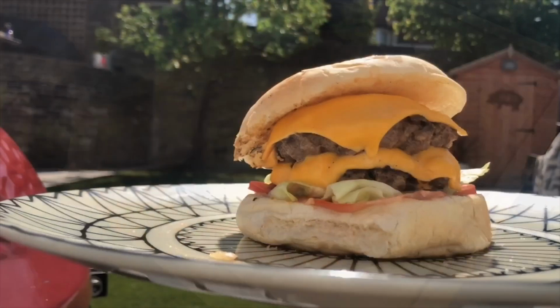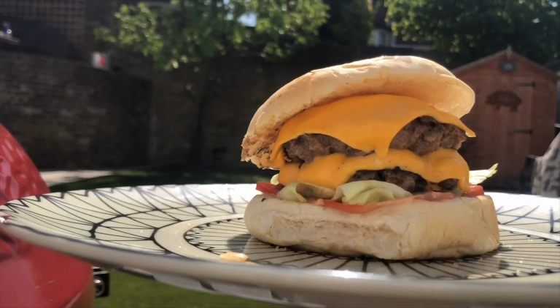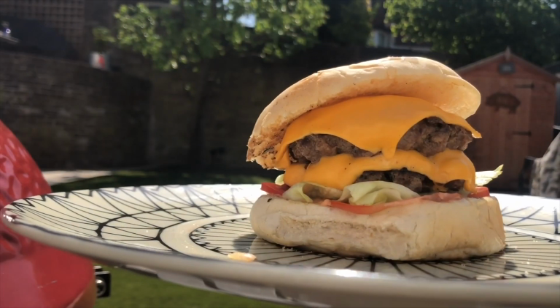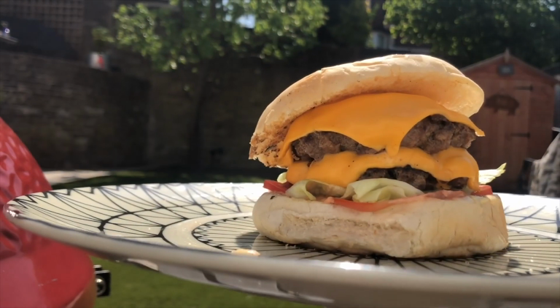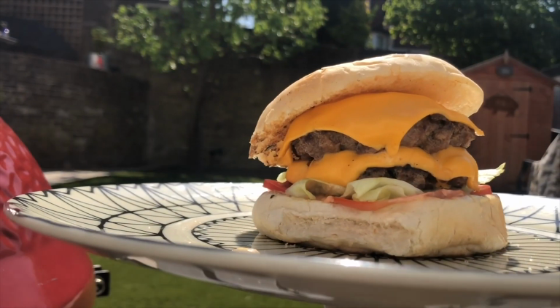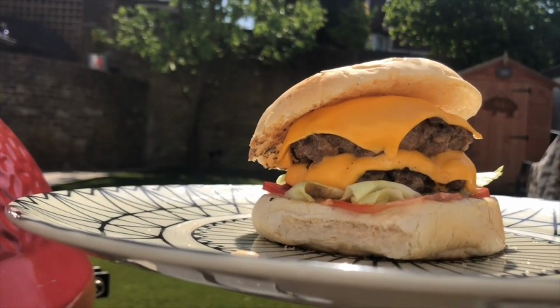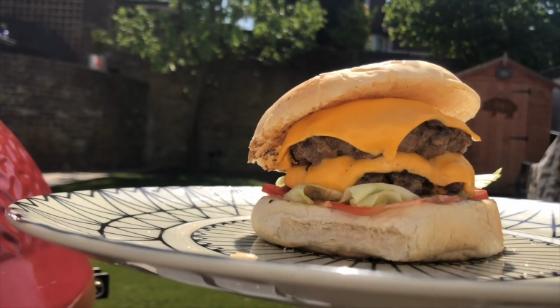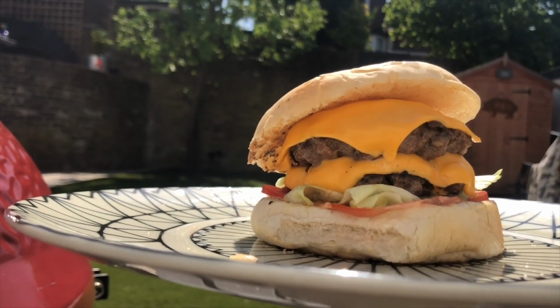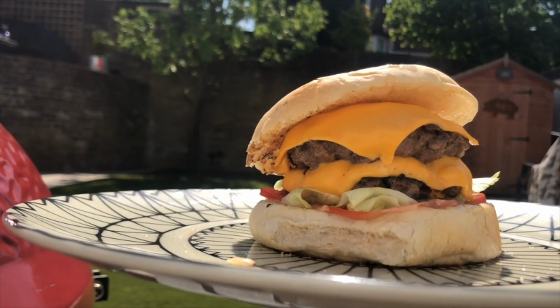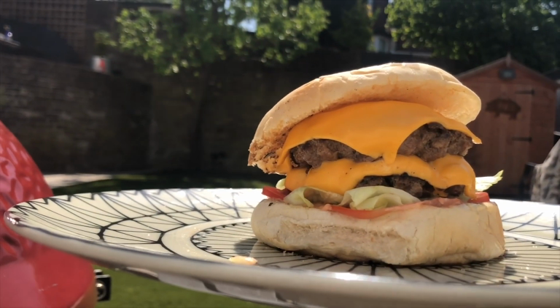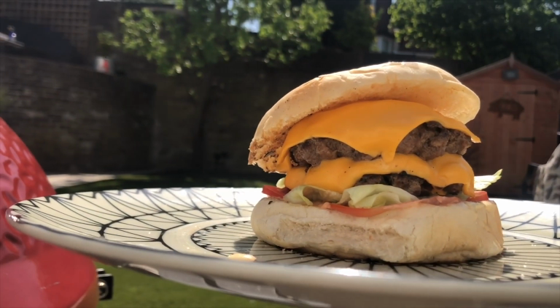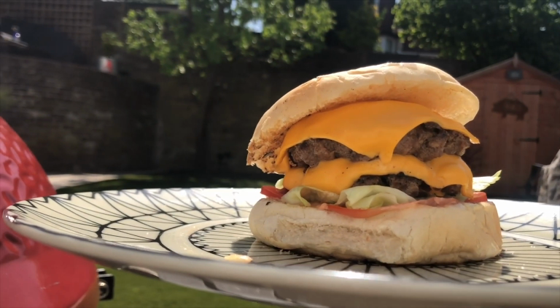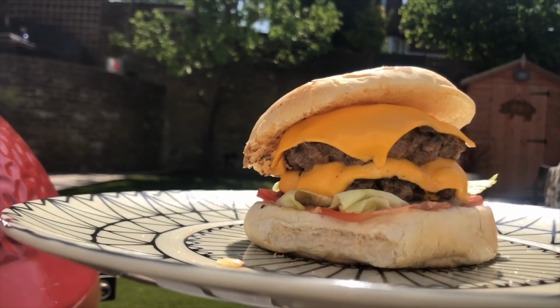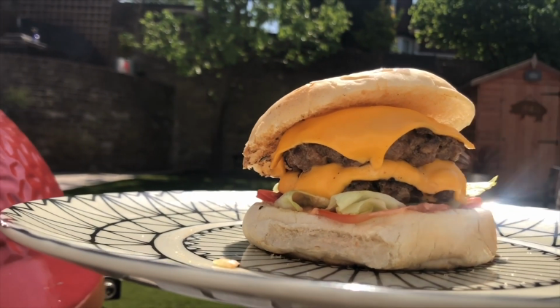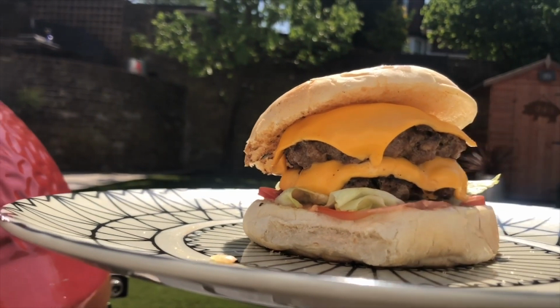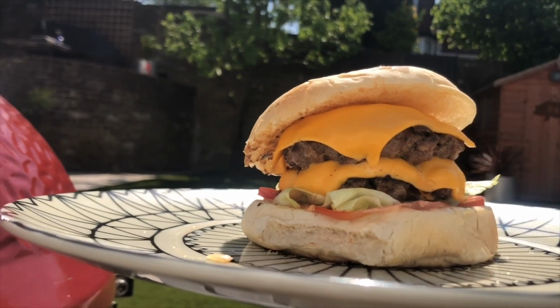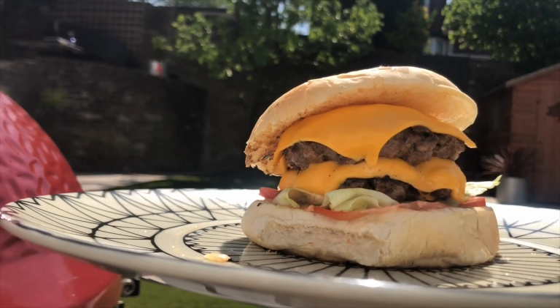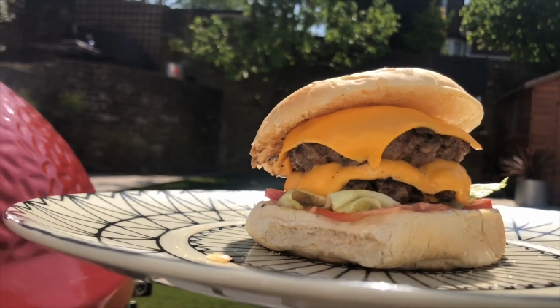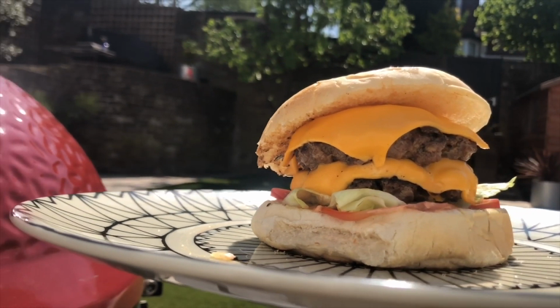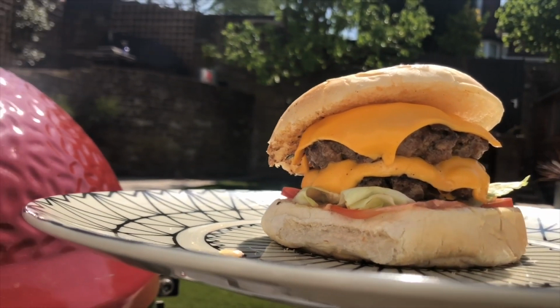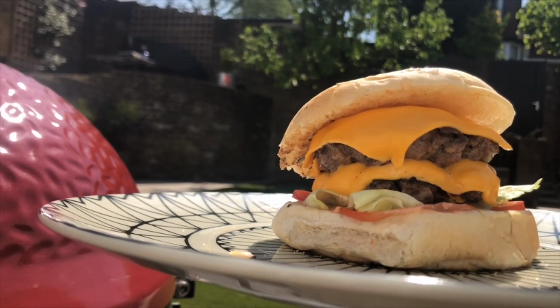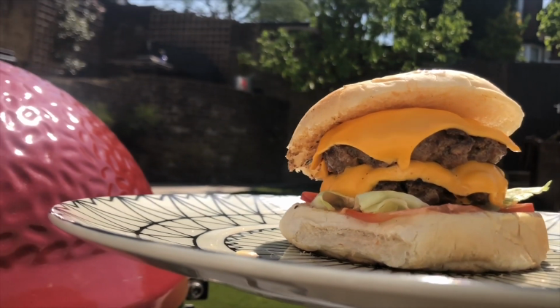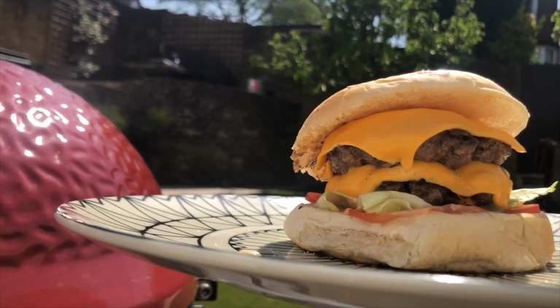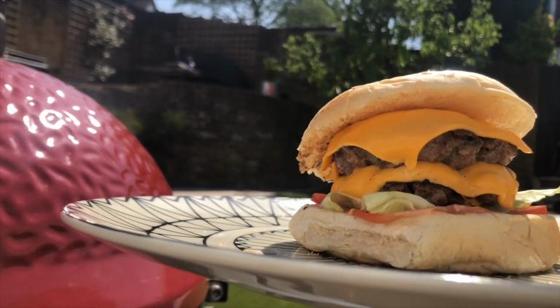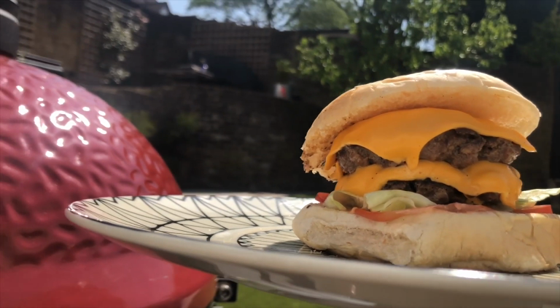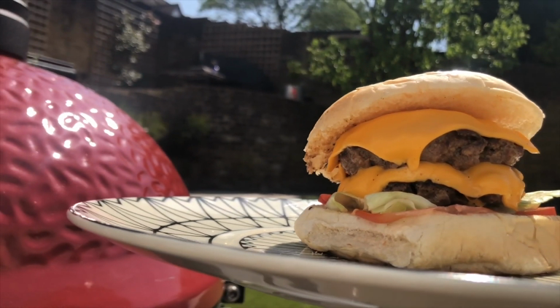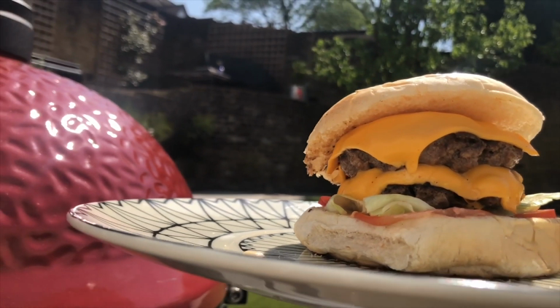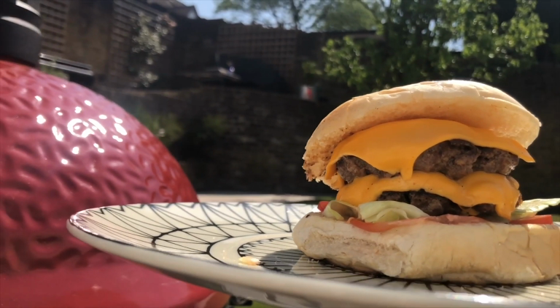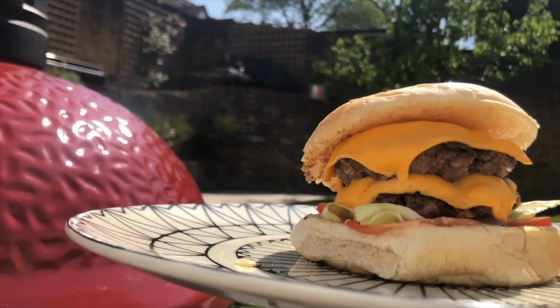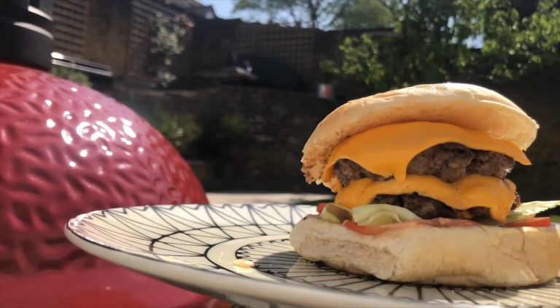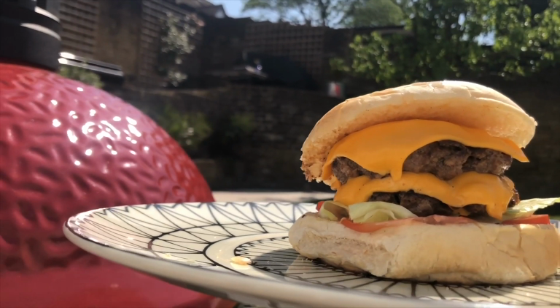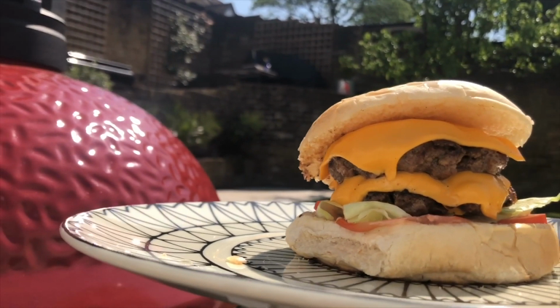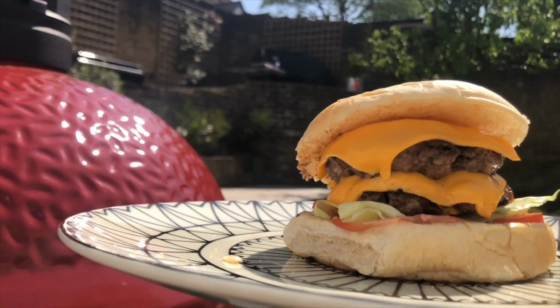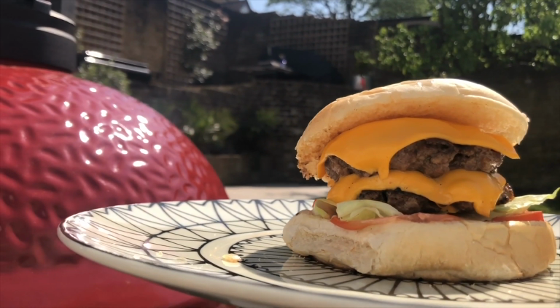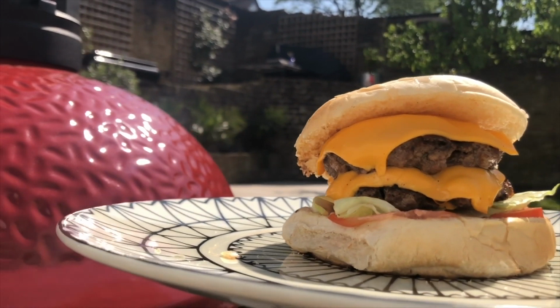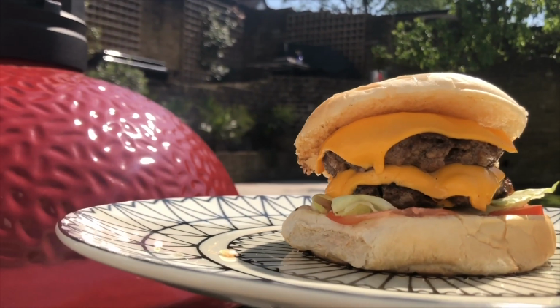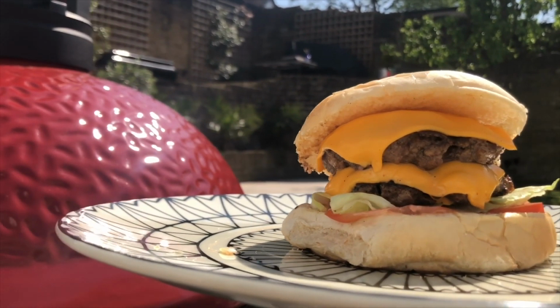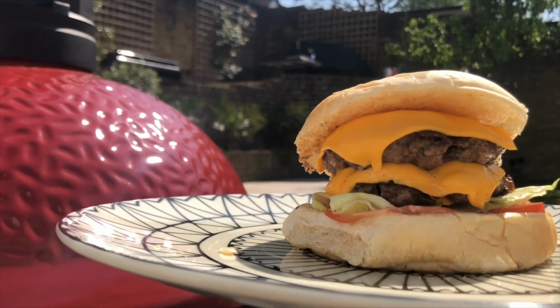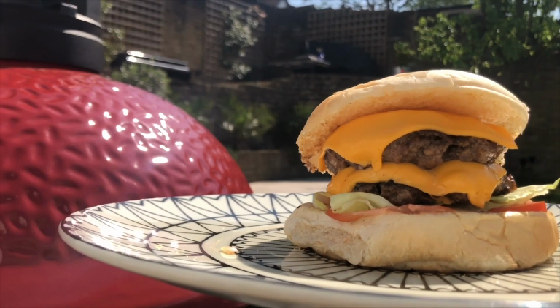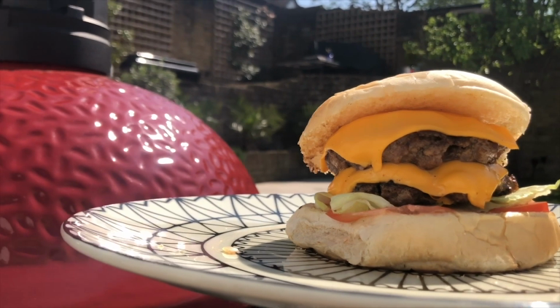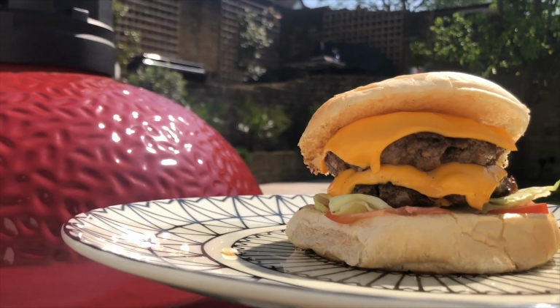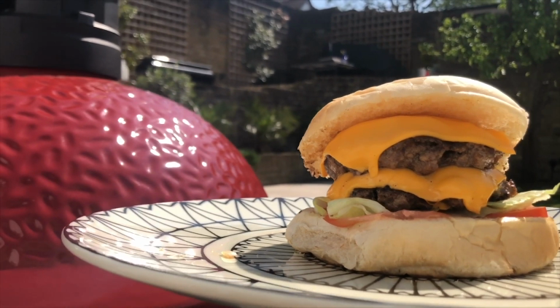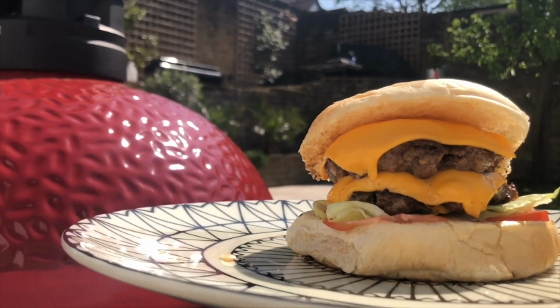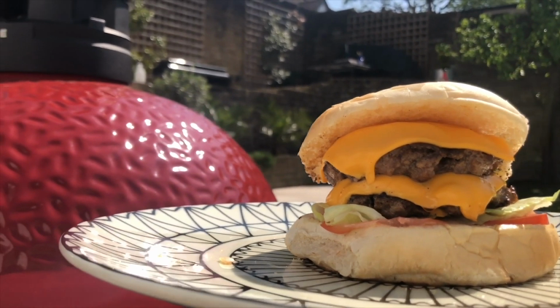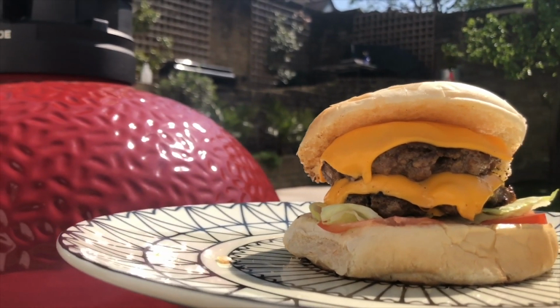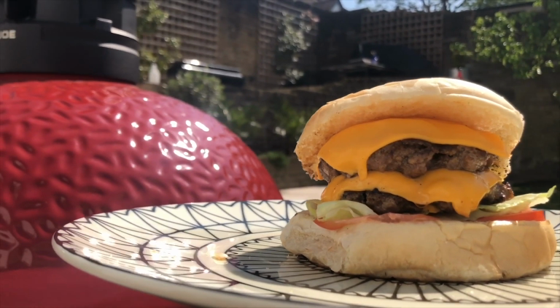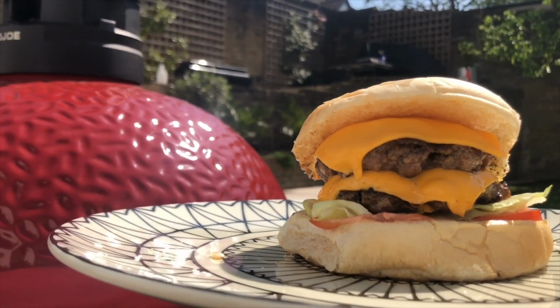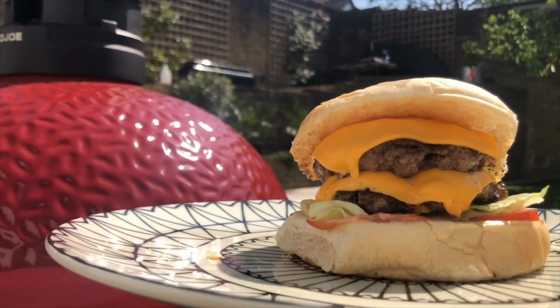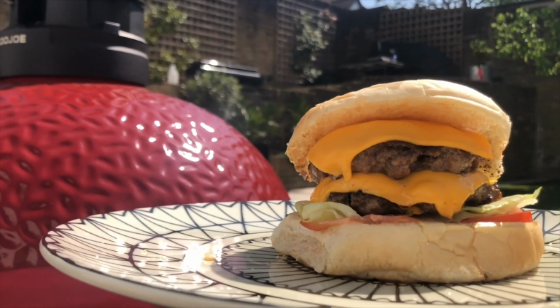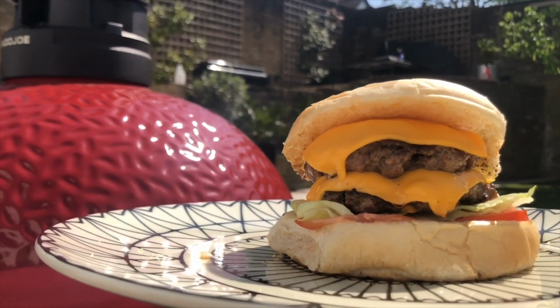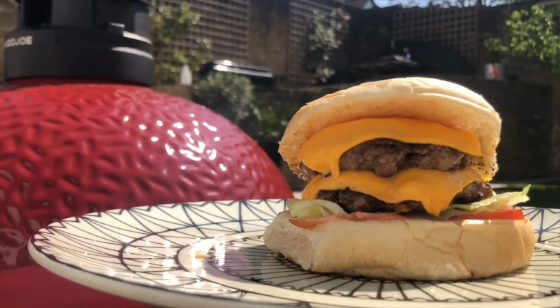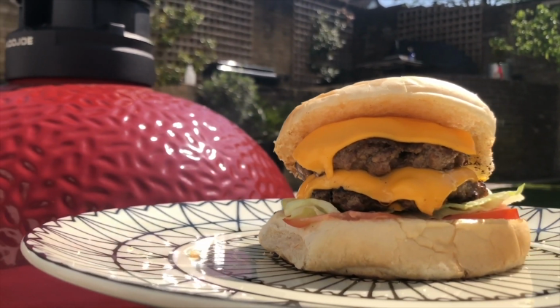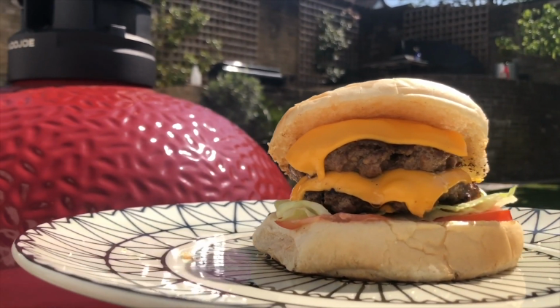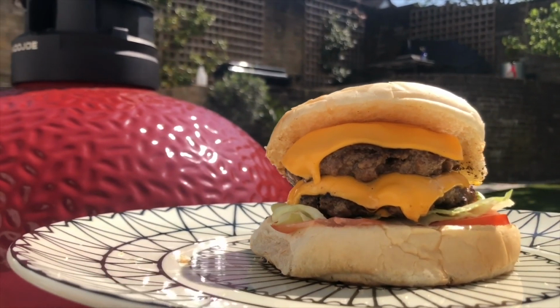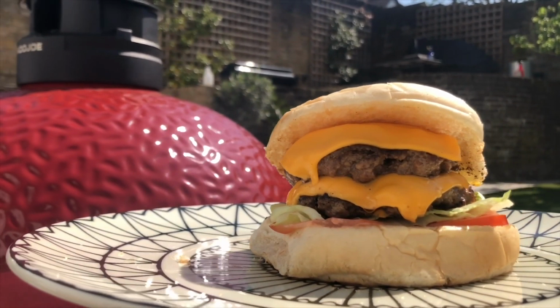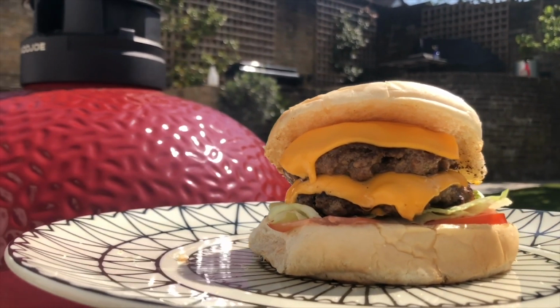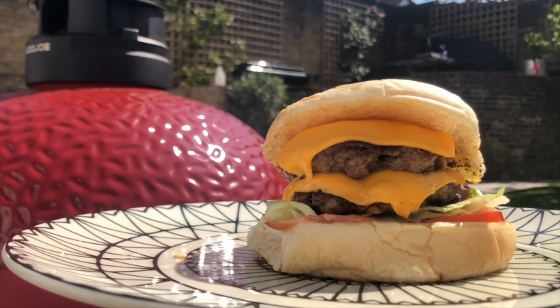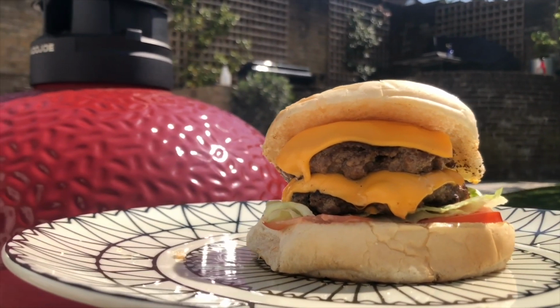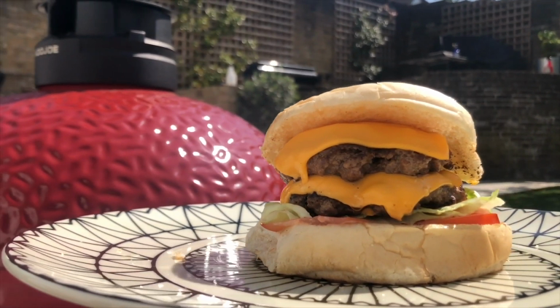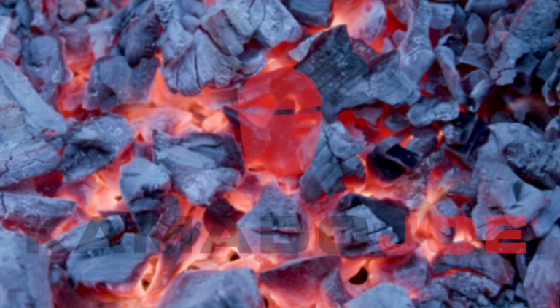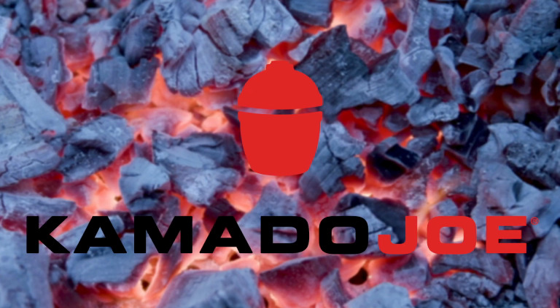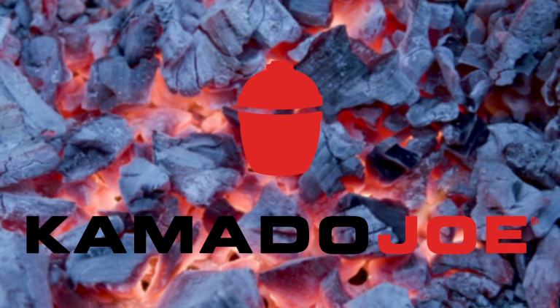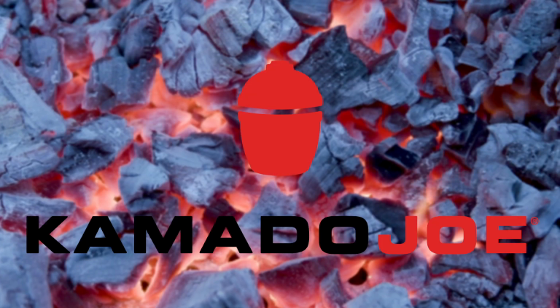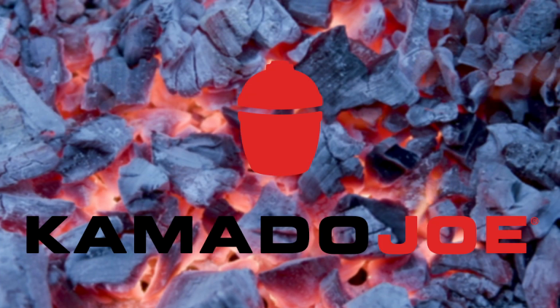Nailed it! Look at that — that is the closest to In-N-Out you're going to get in East London by a country mile. Check that beauty out.